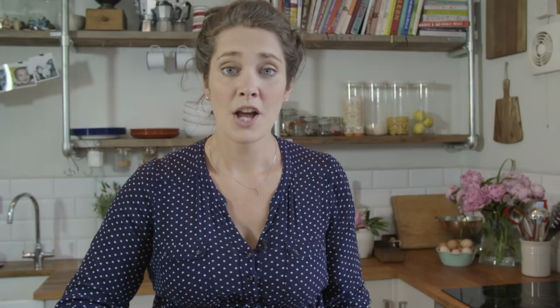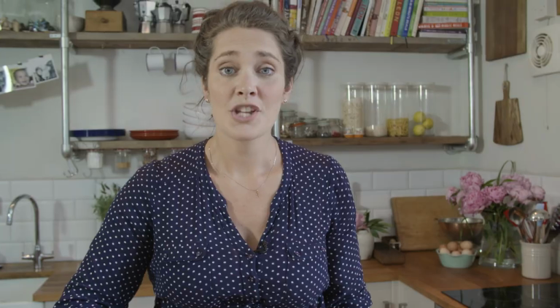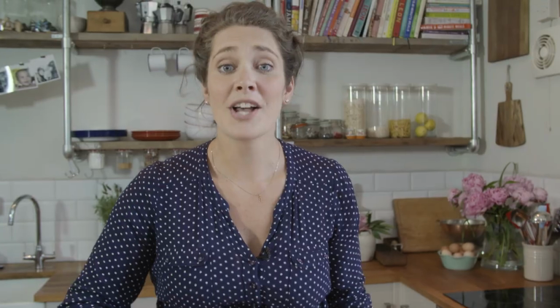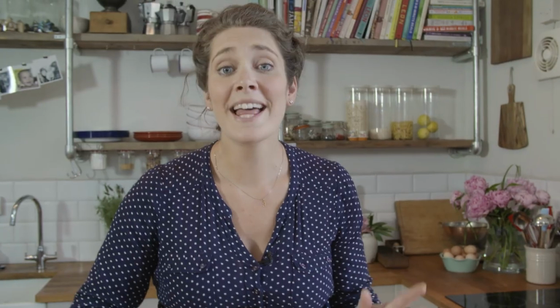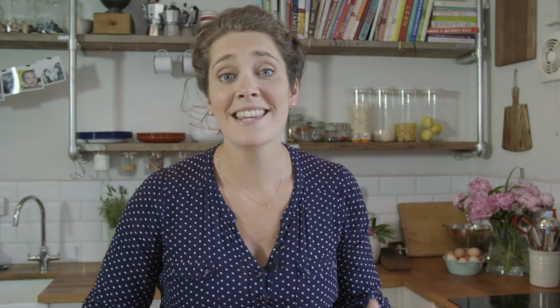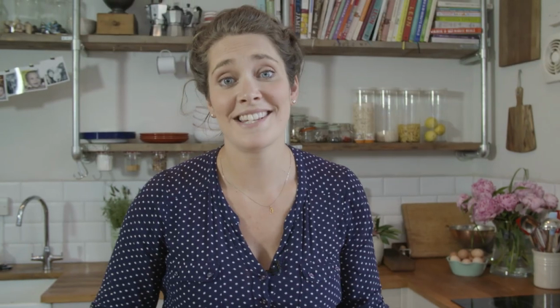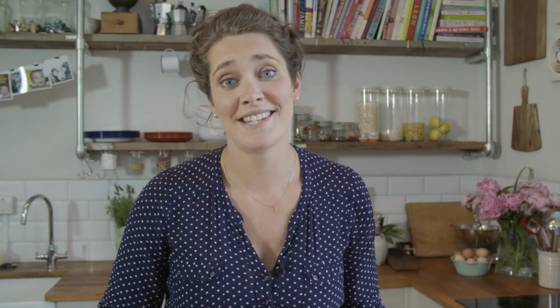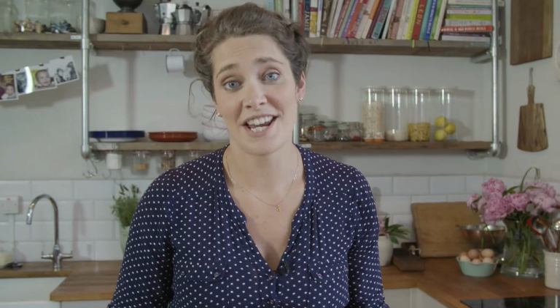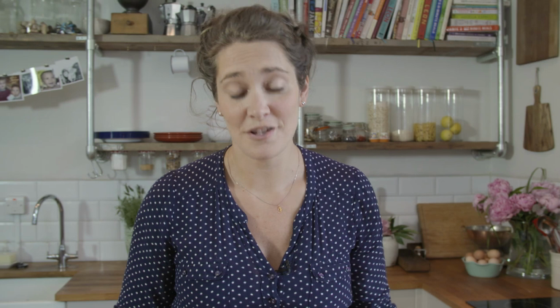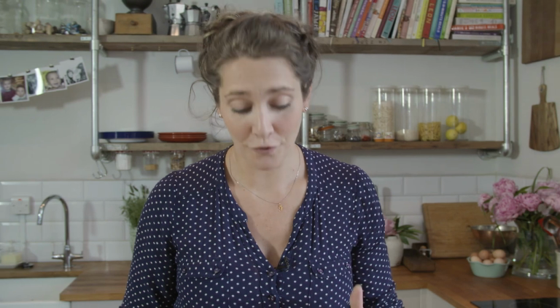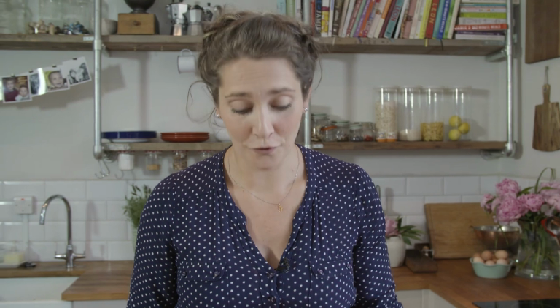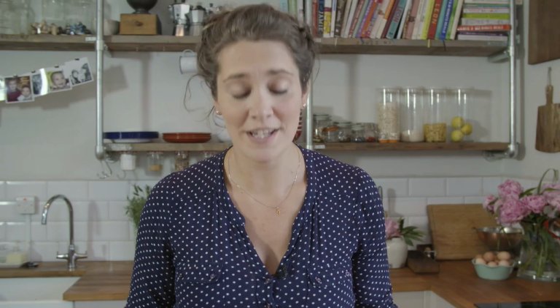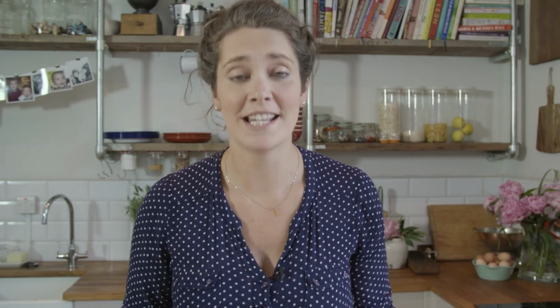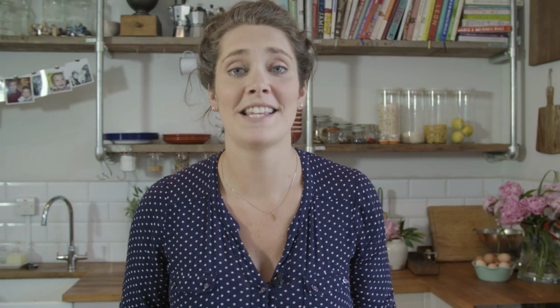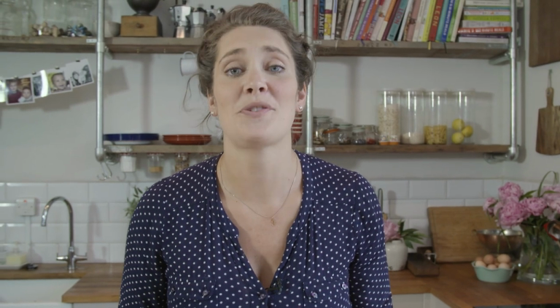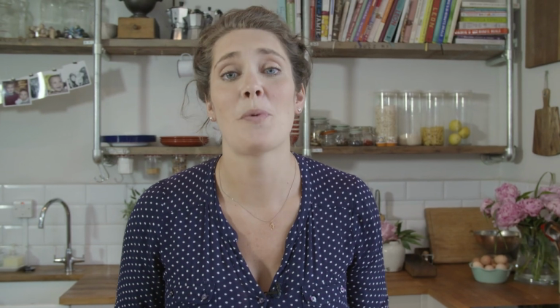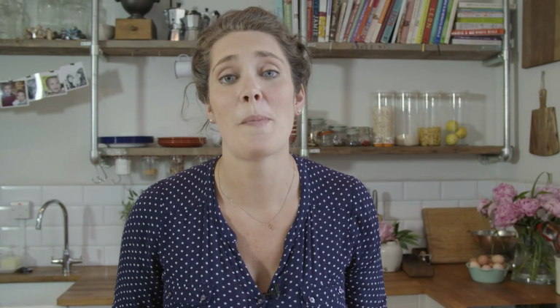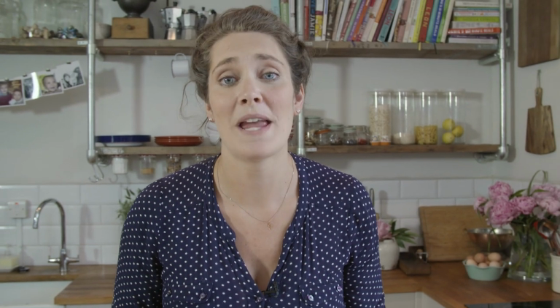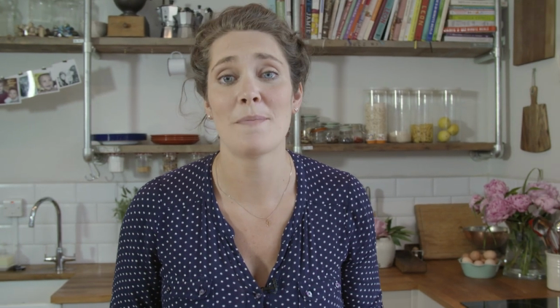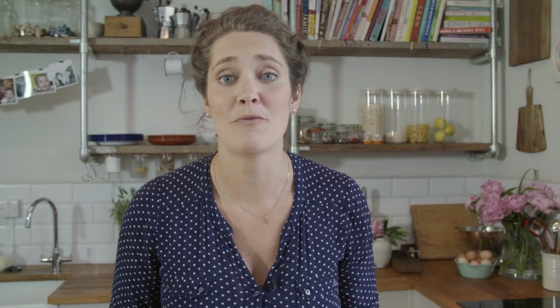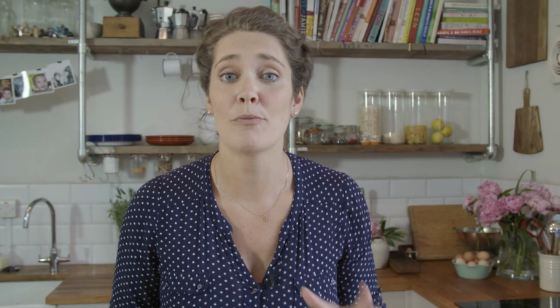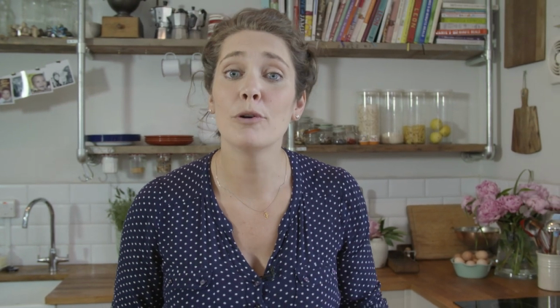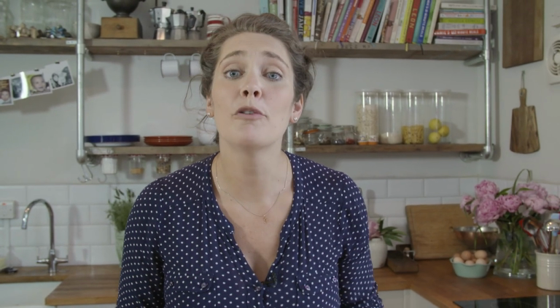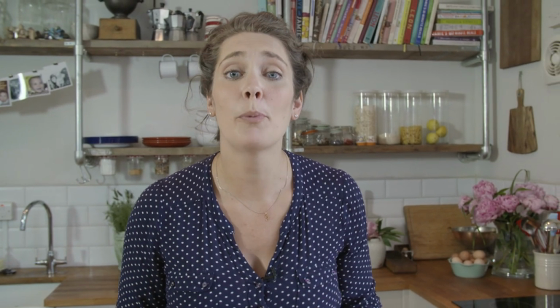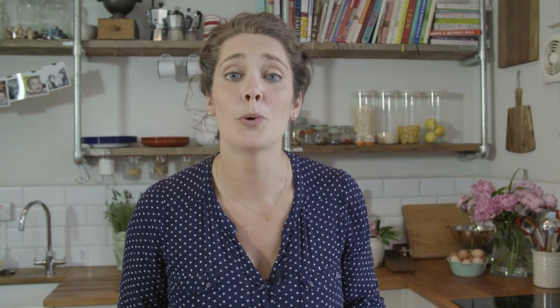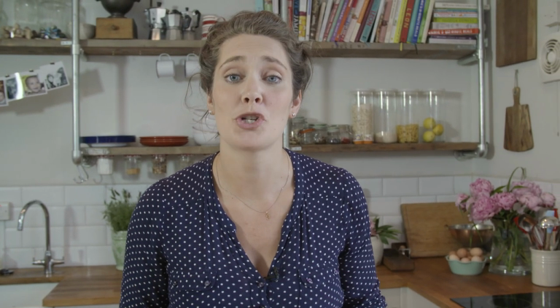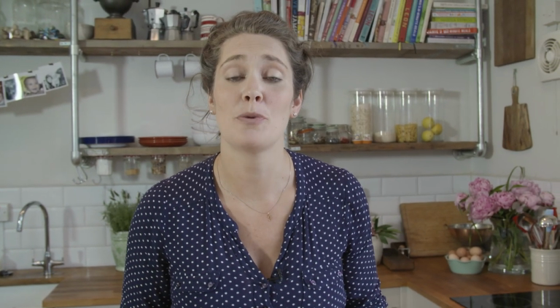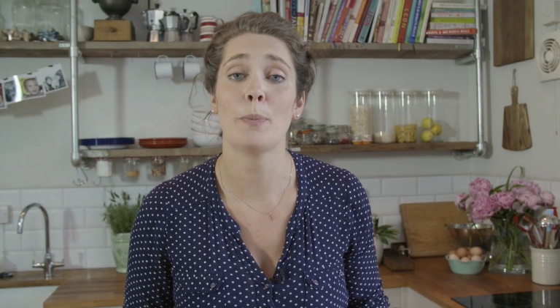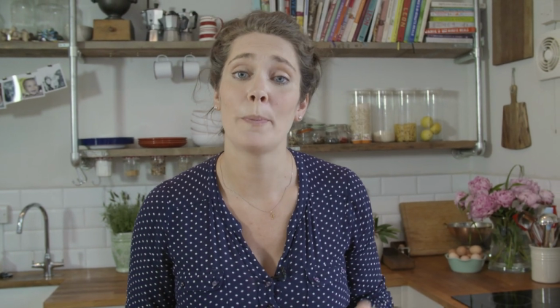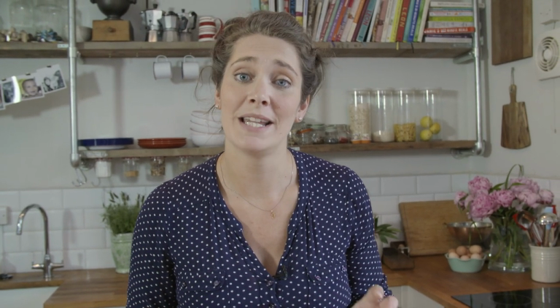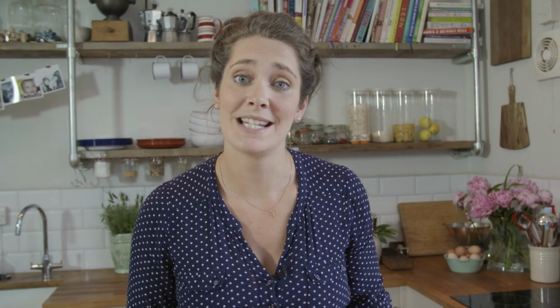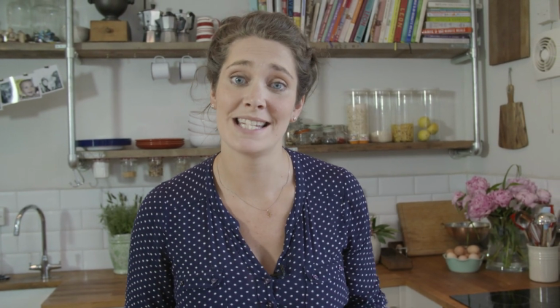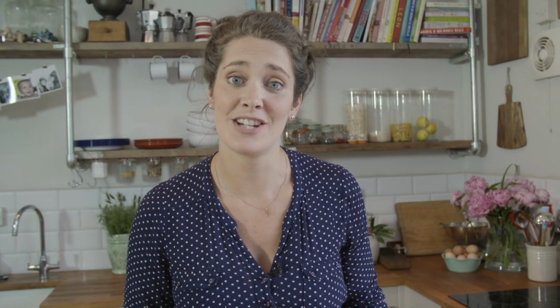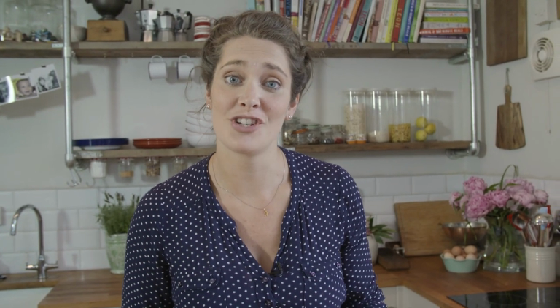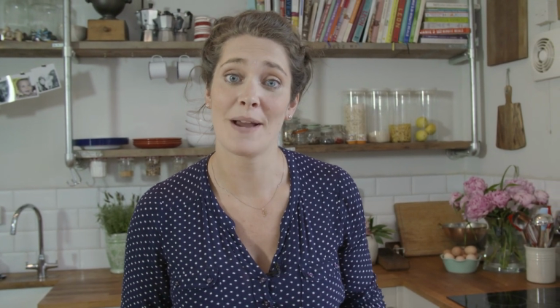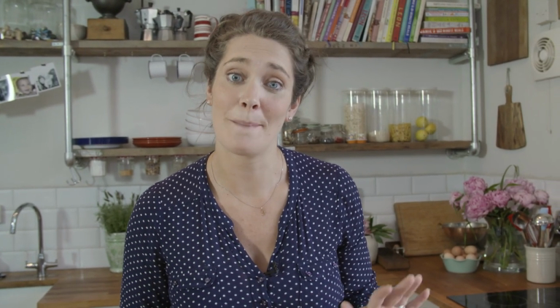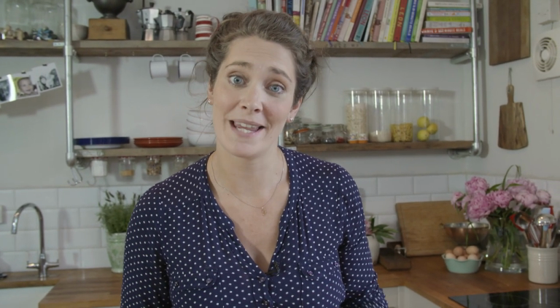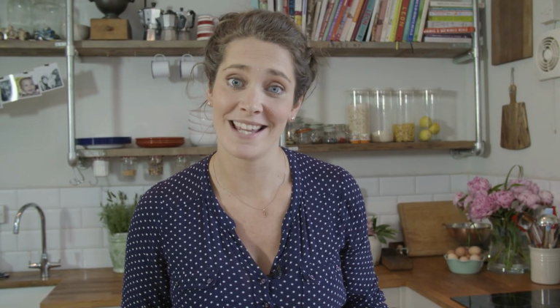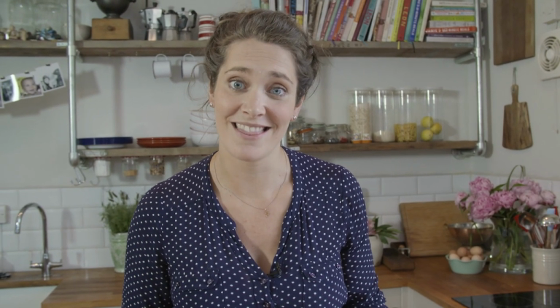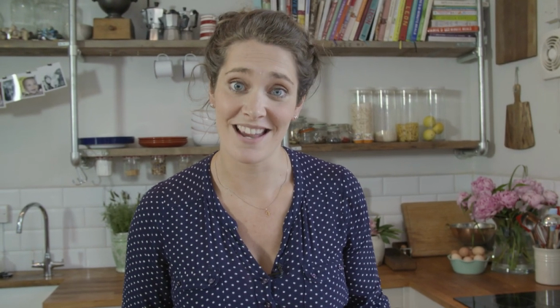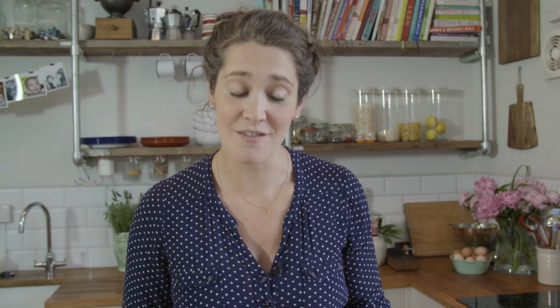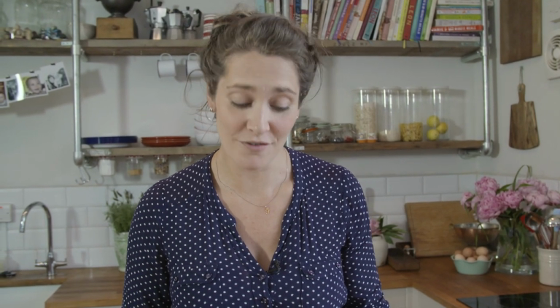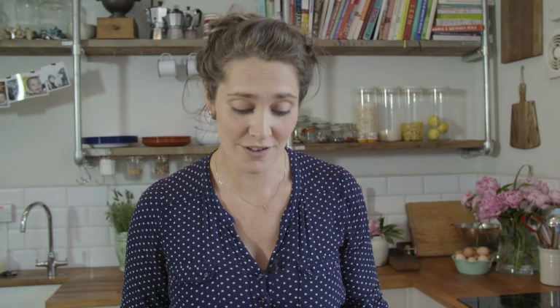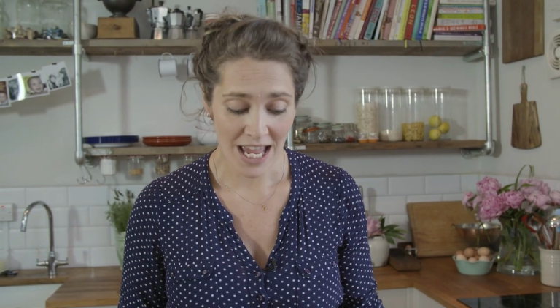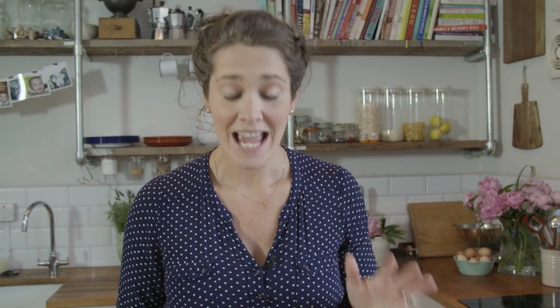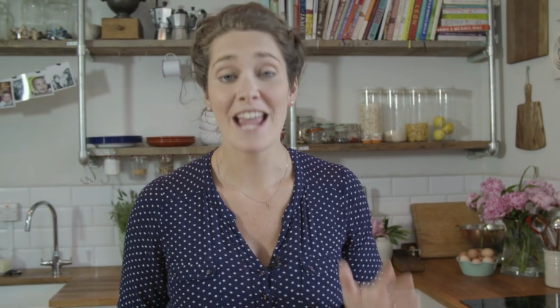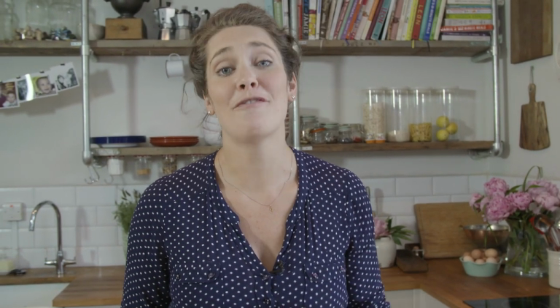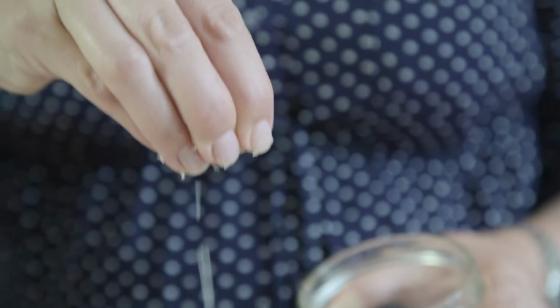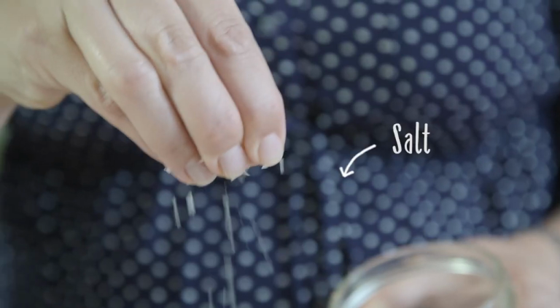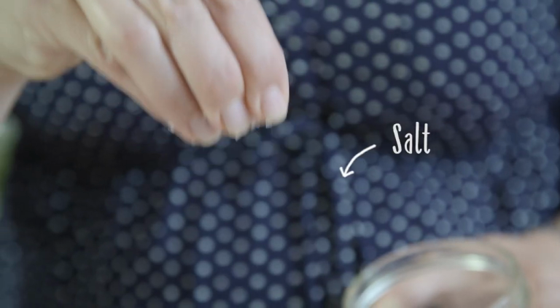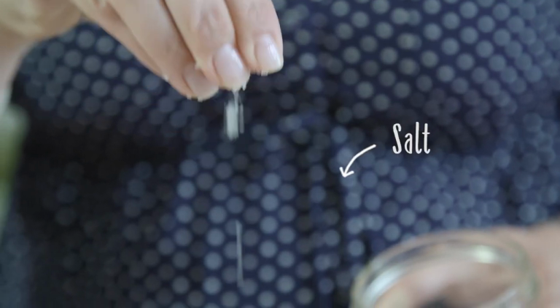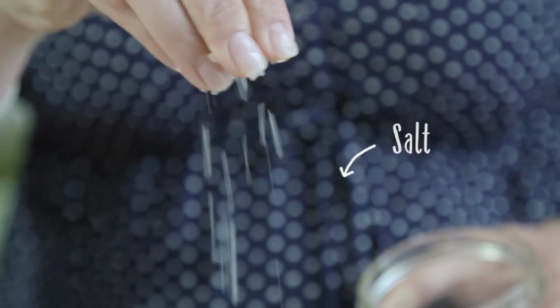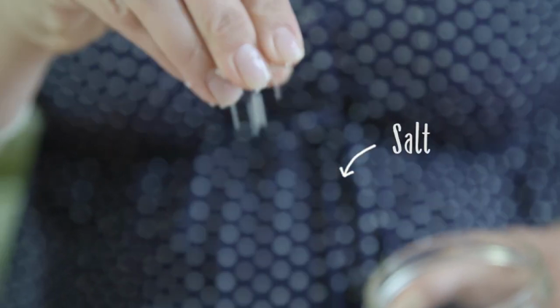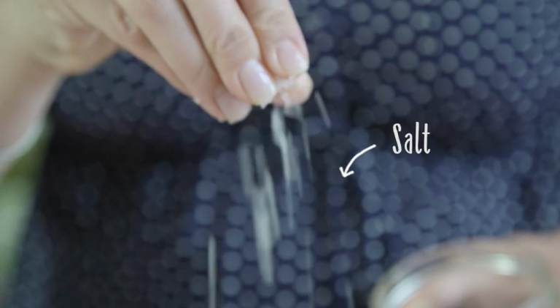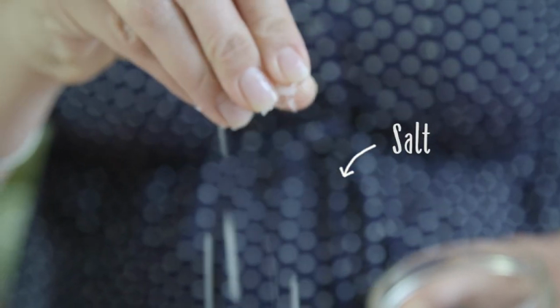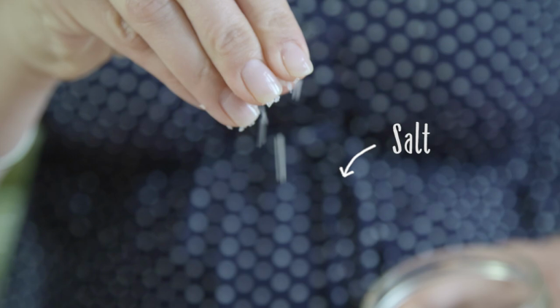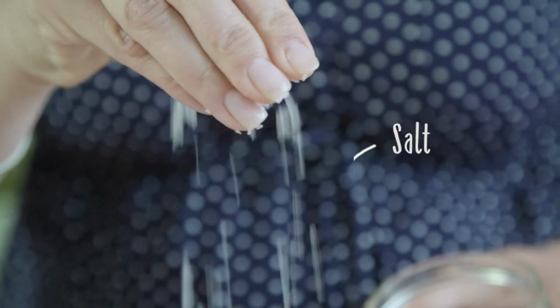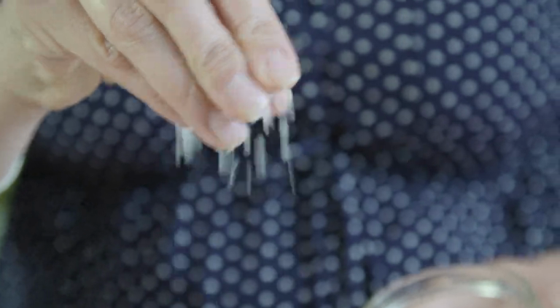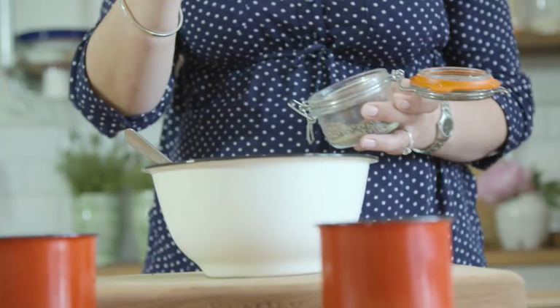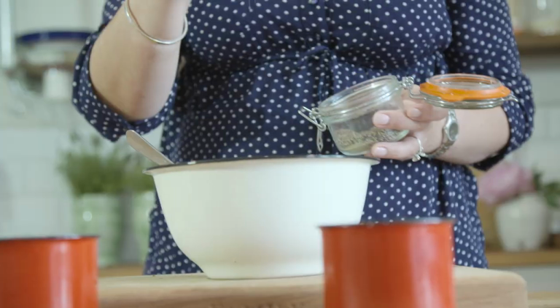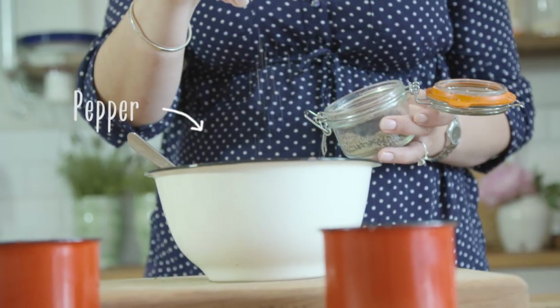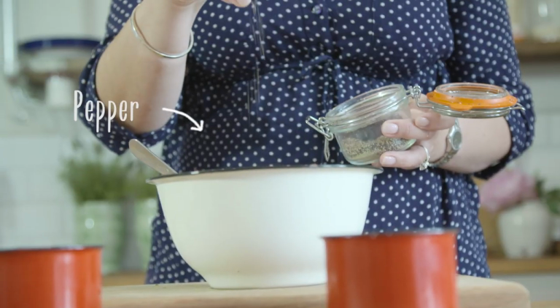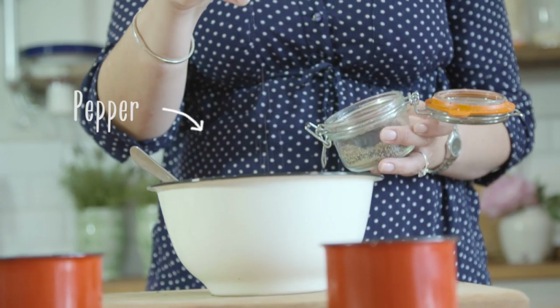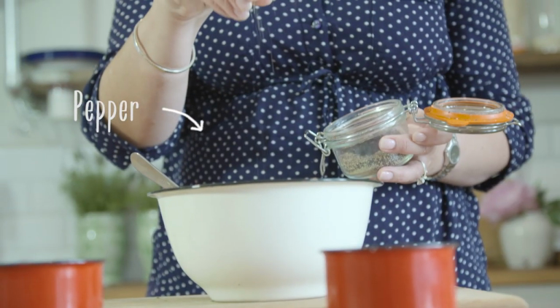At this stage, if you're feeding this to a baby, remove a portion and pop it in a dish and bake it in the oven. If not, season it with salt and pepper for adults.